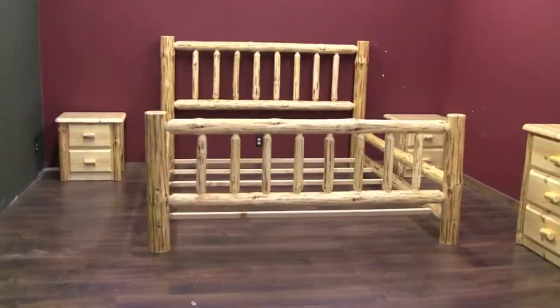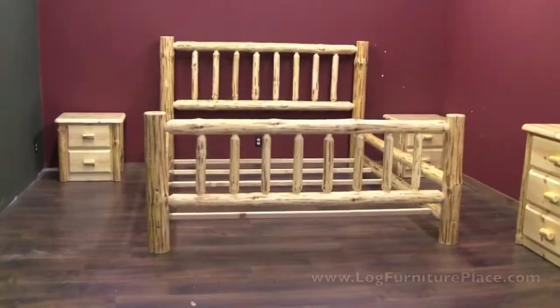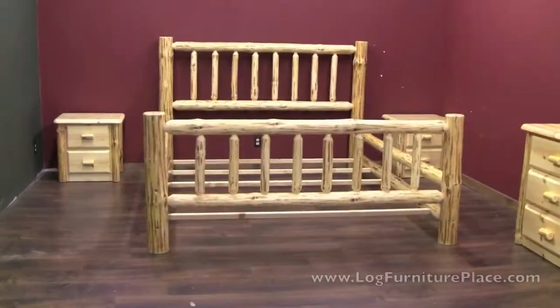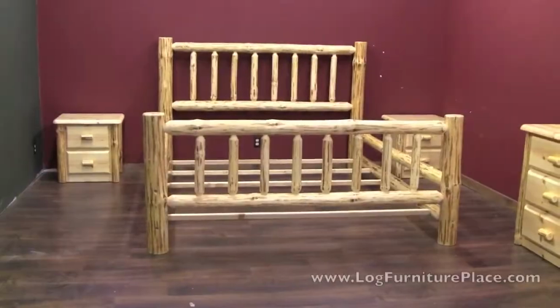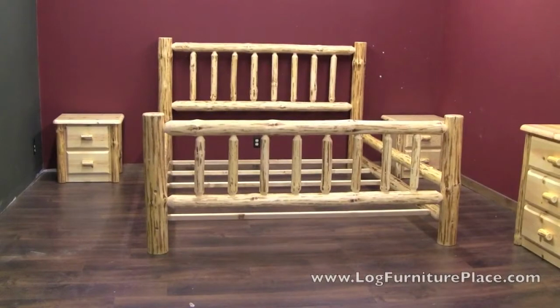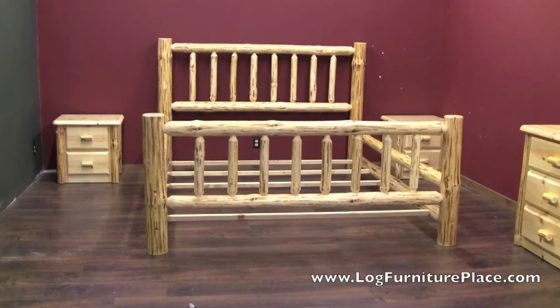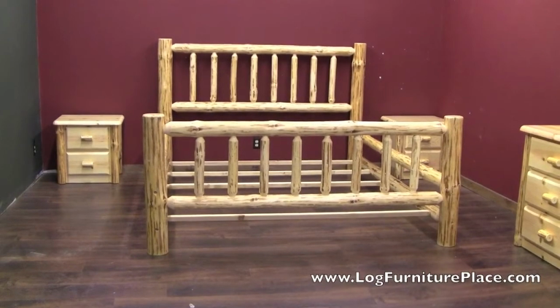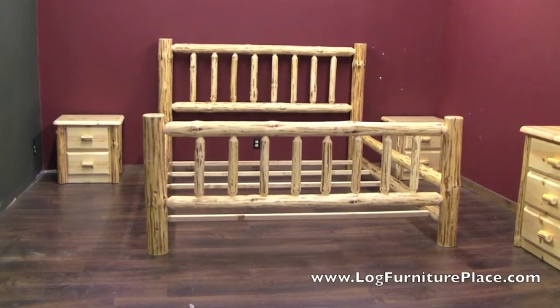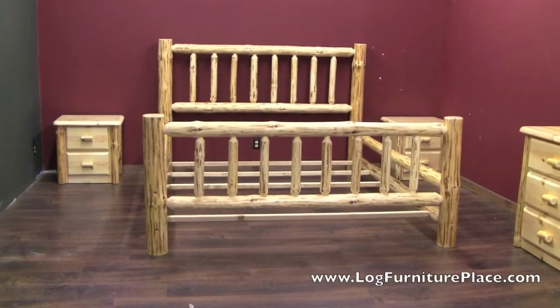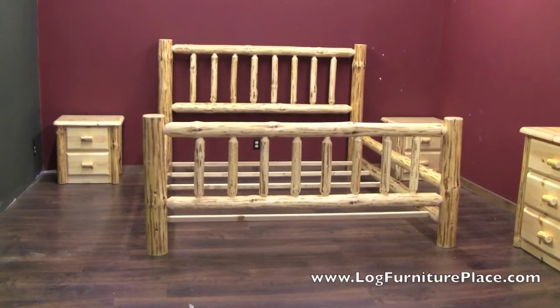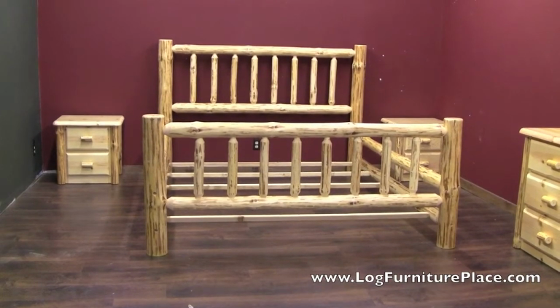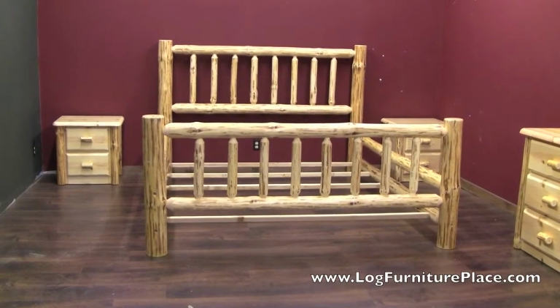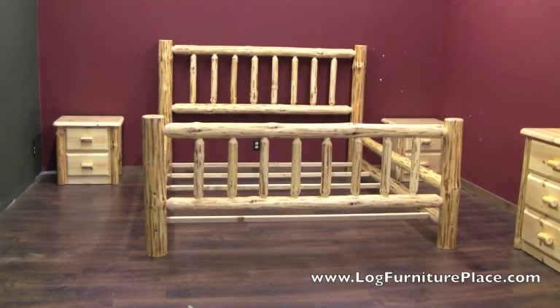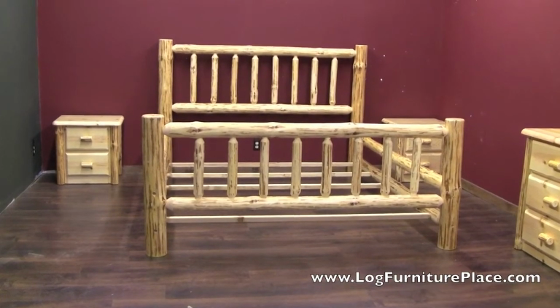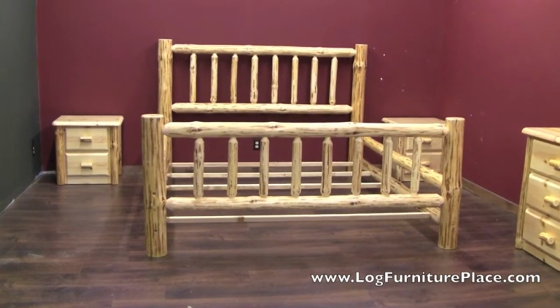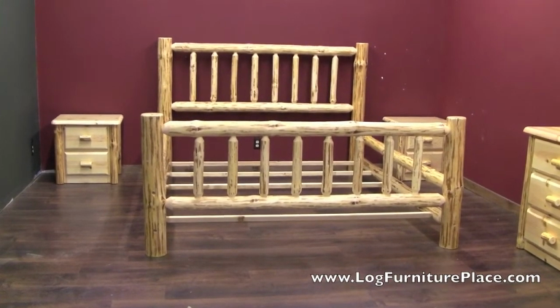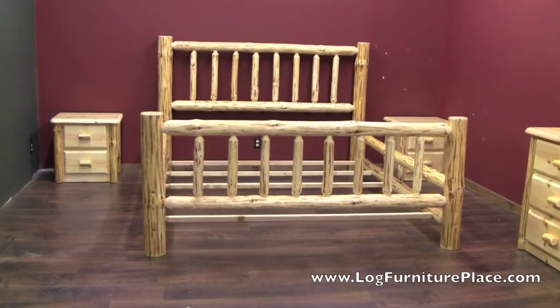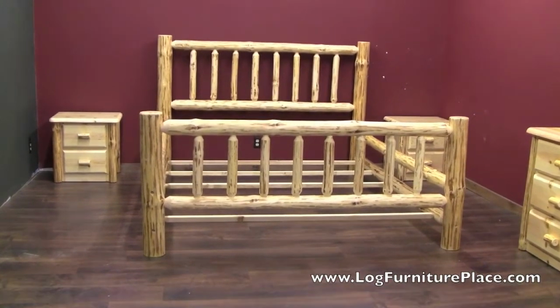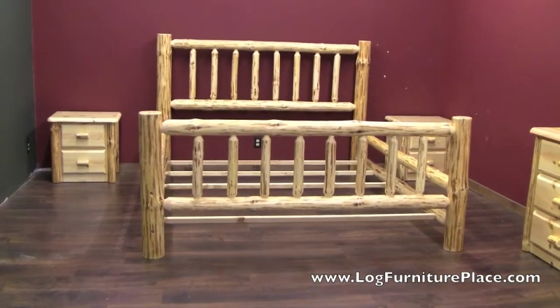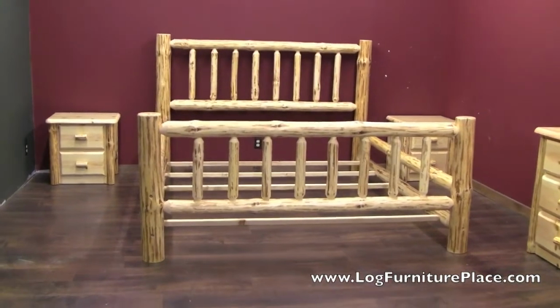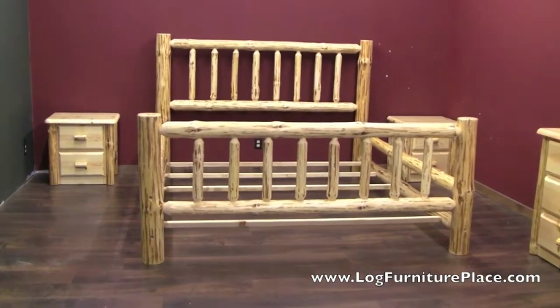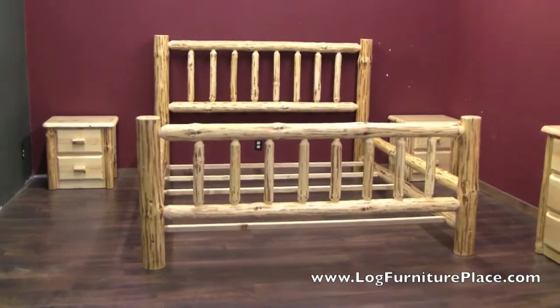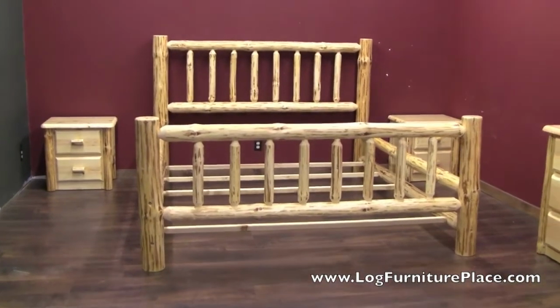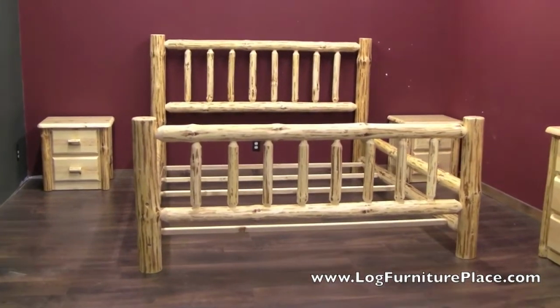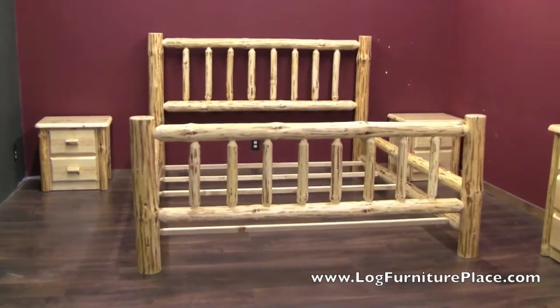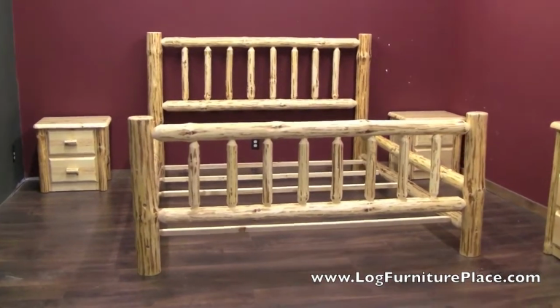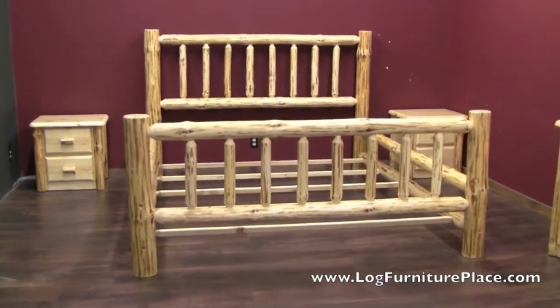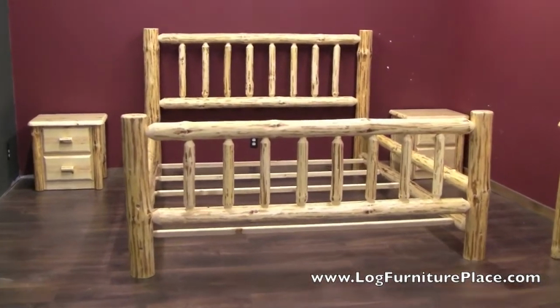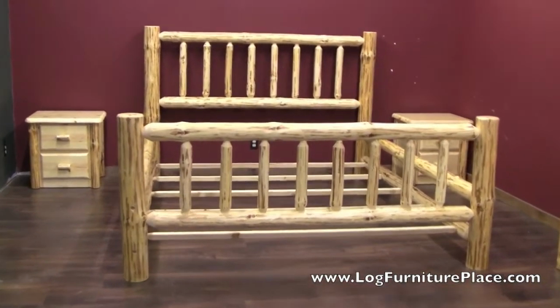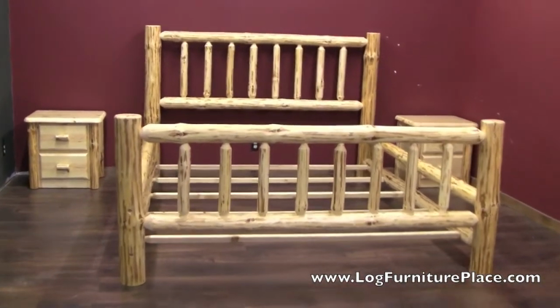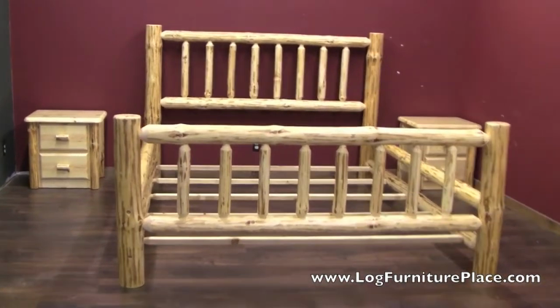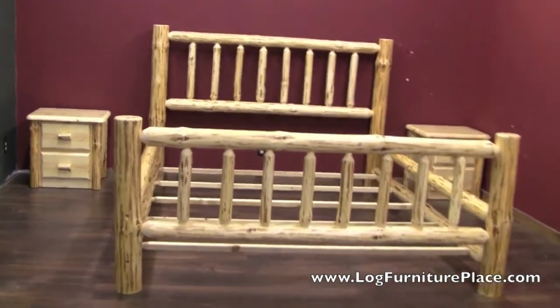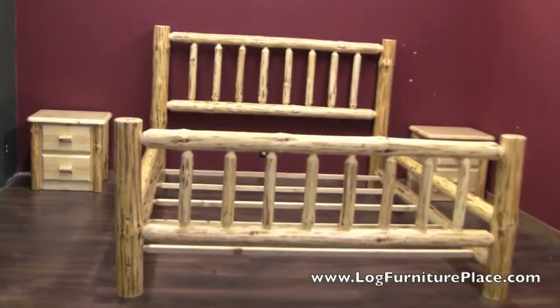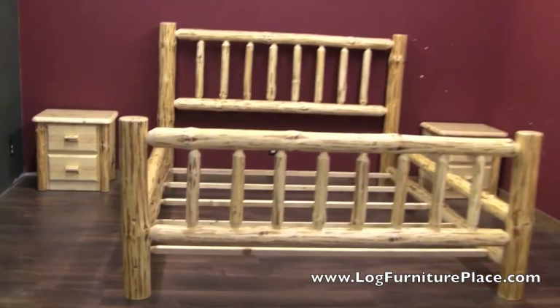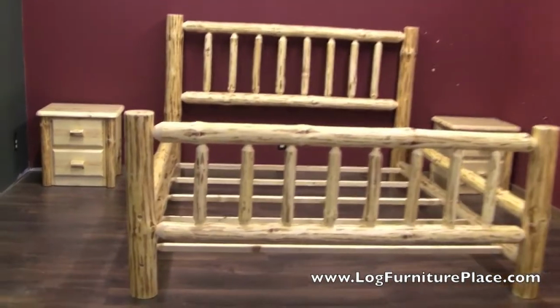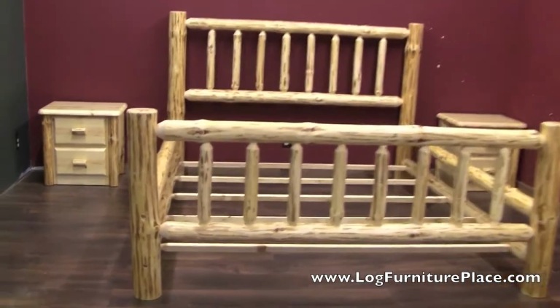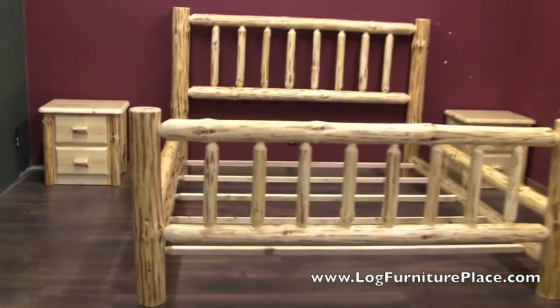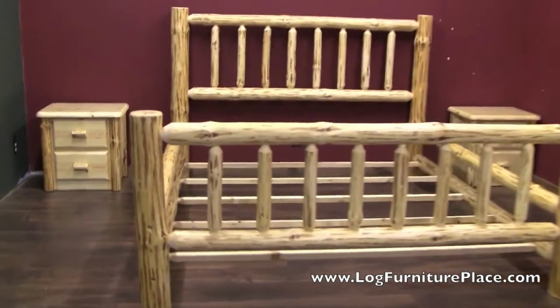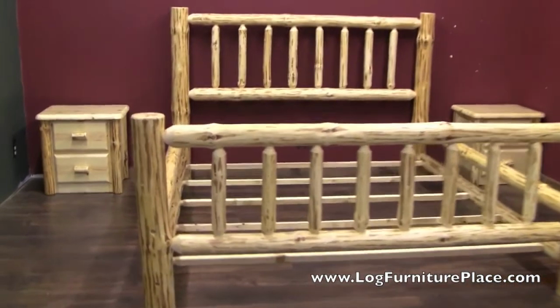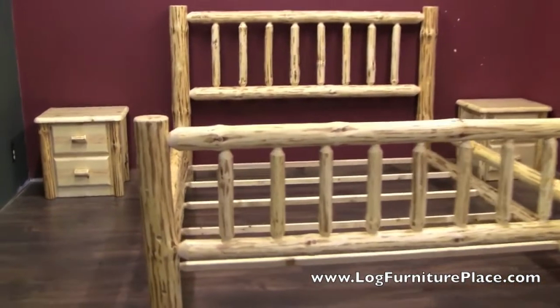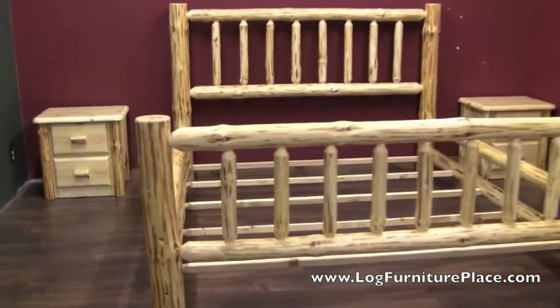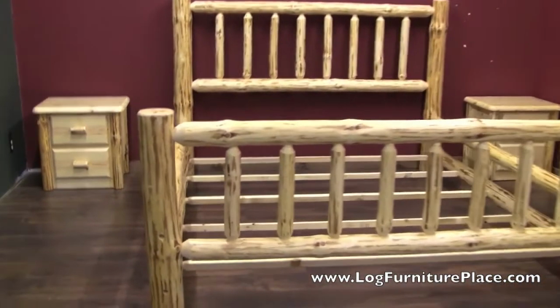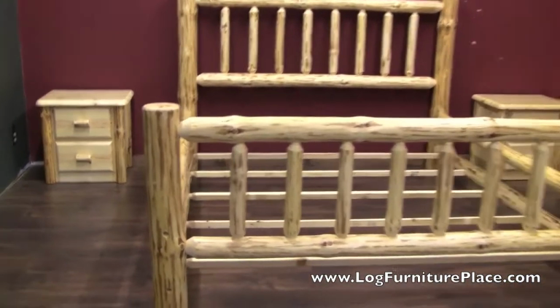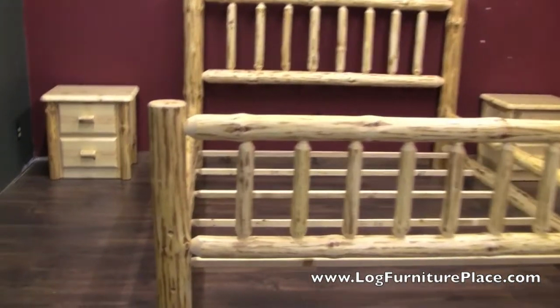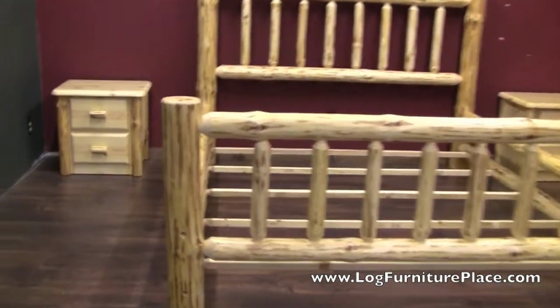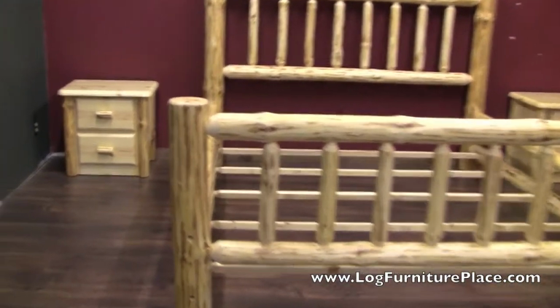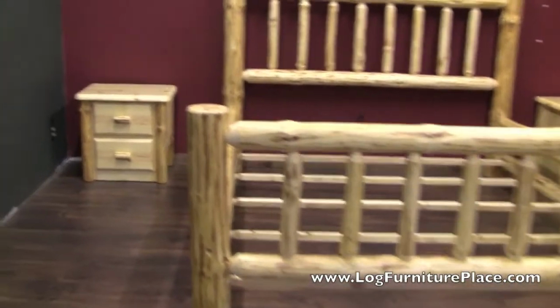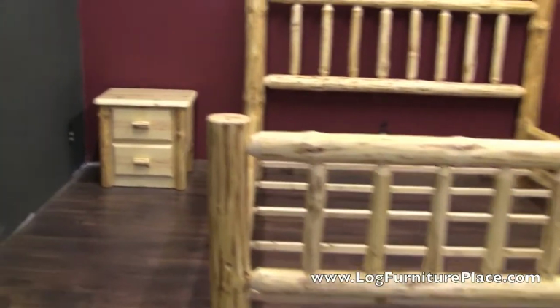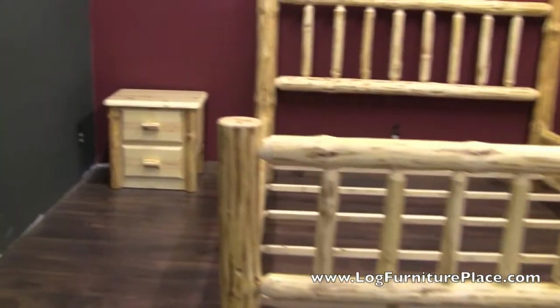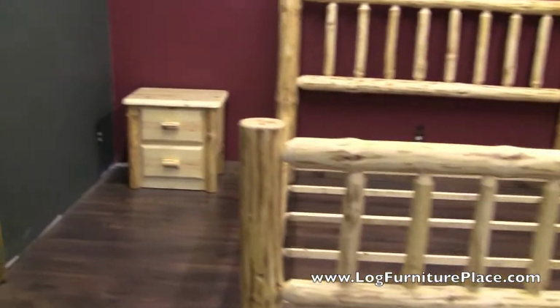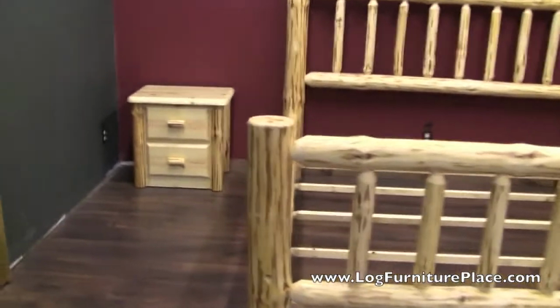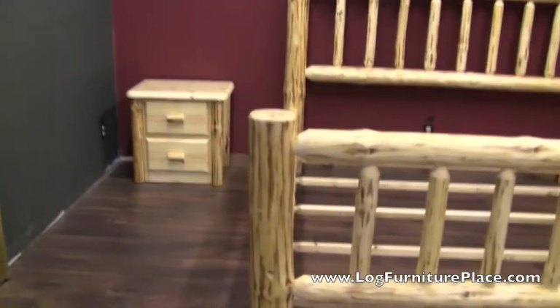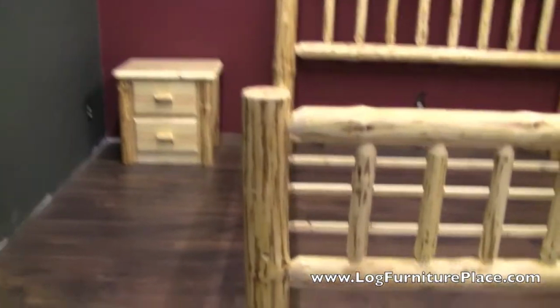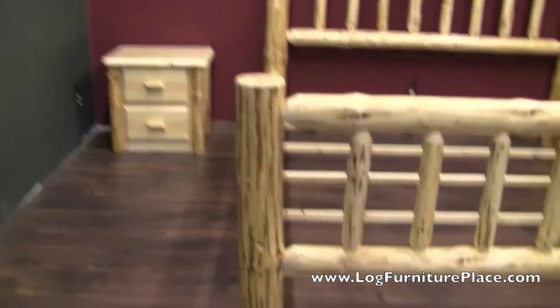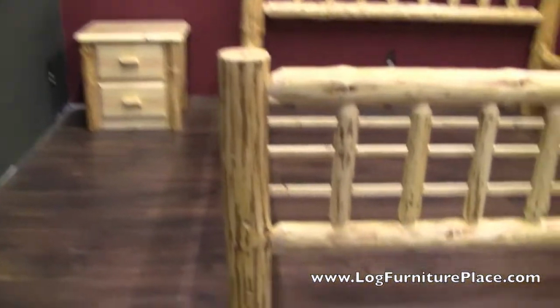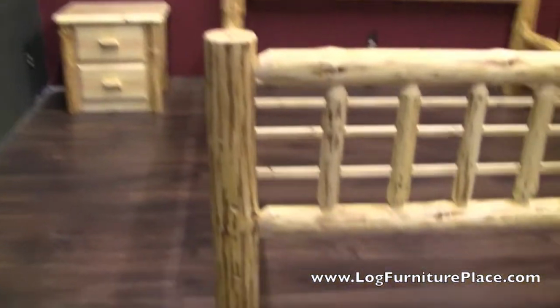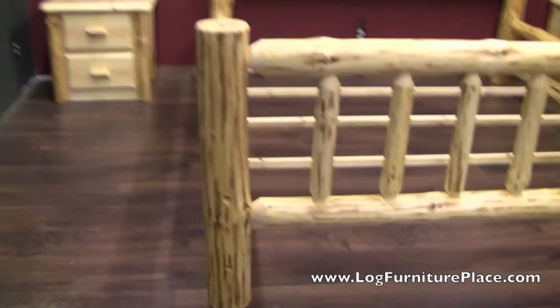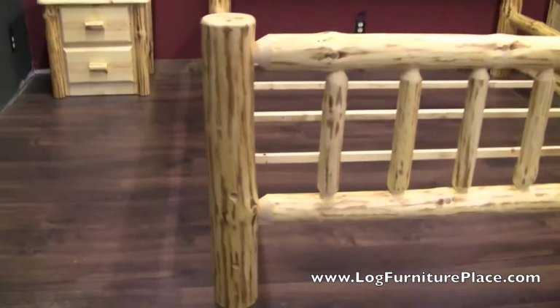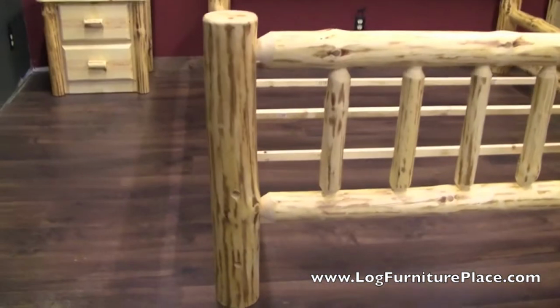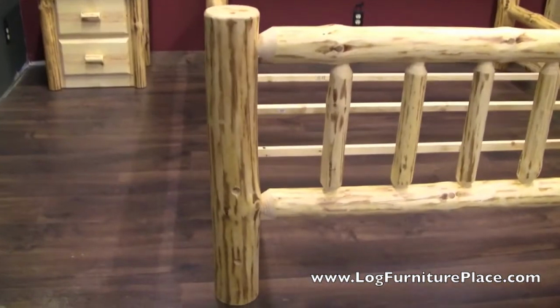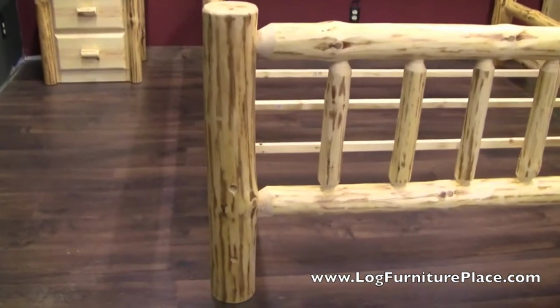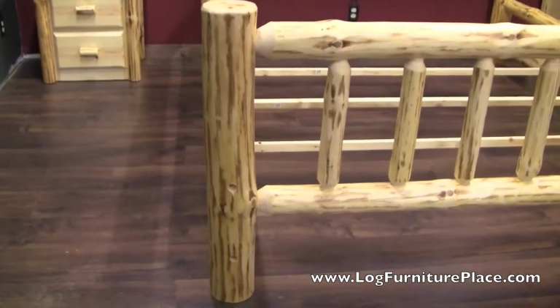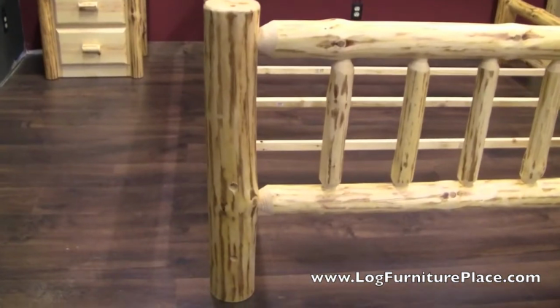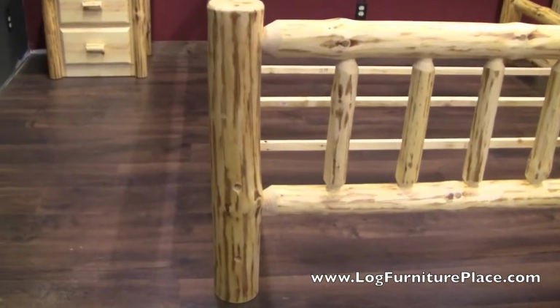Hi, it's Jason from LogFurniturePlace.com. Today we're going to take a look at the Wilderness Log Bed.